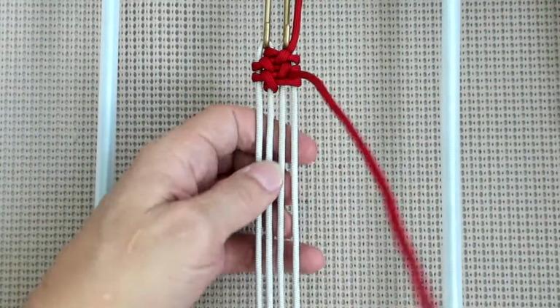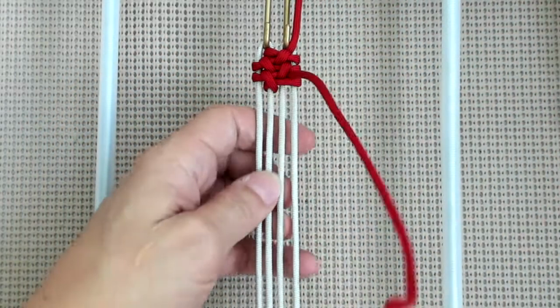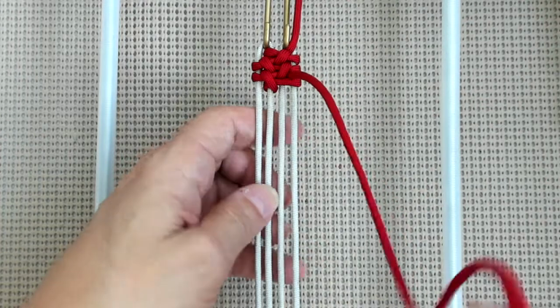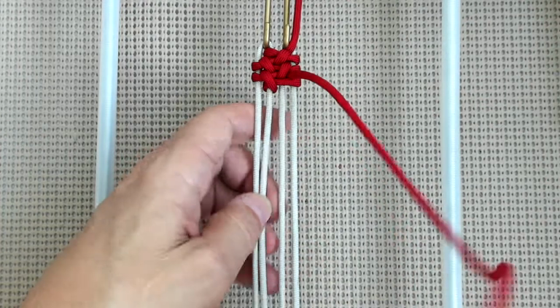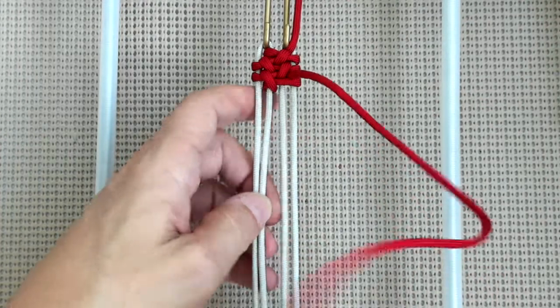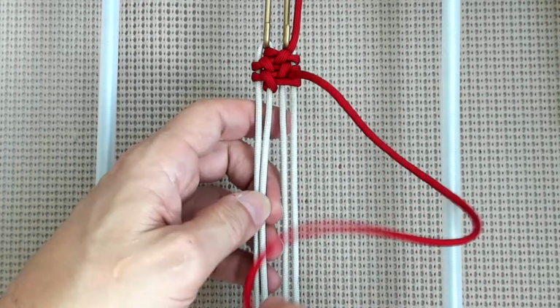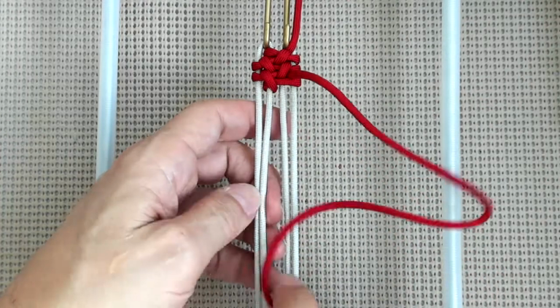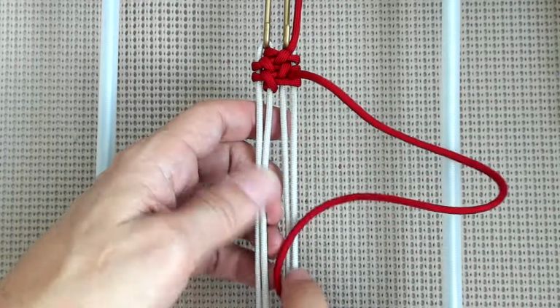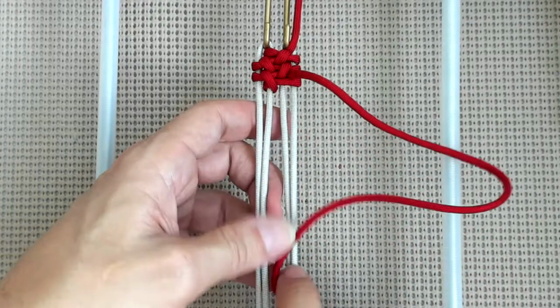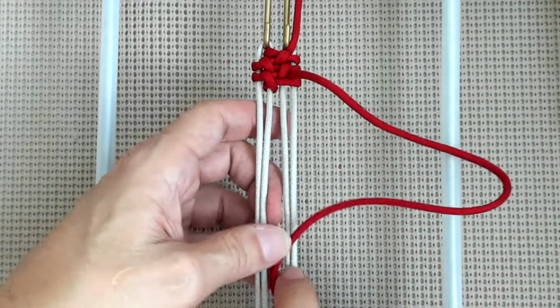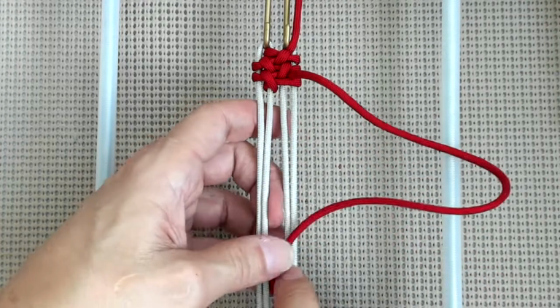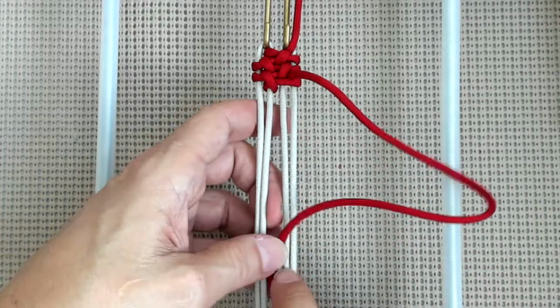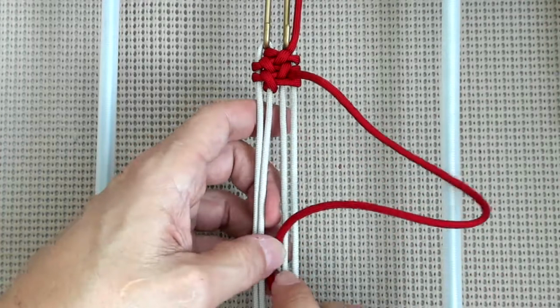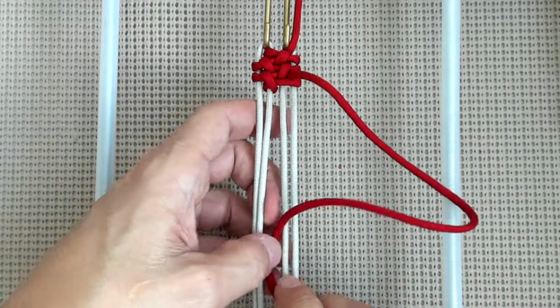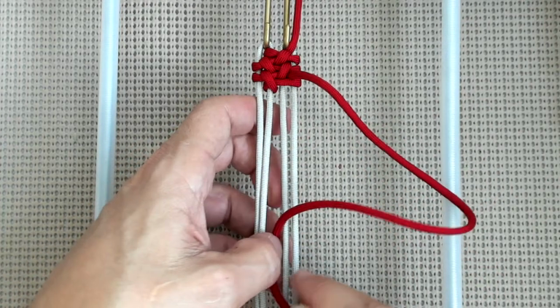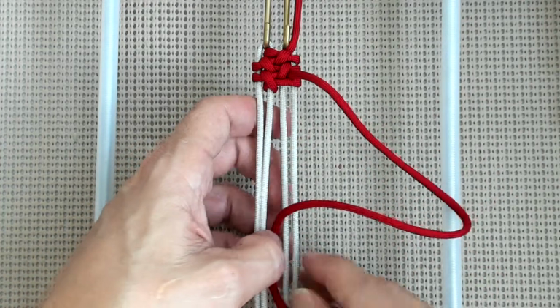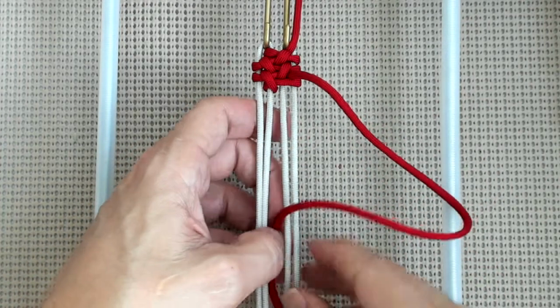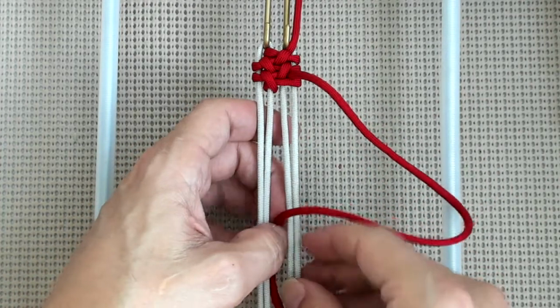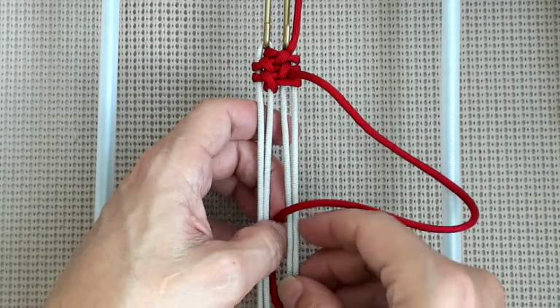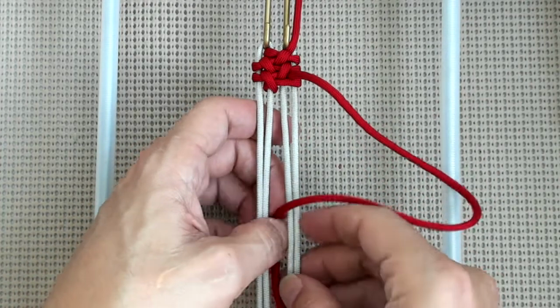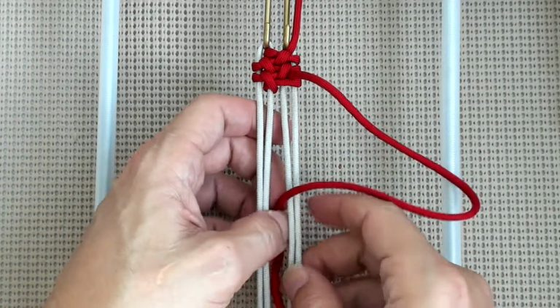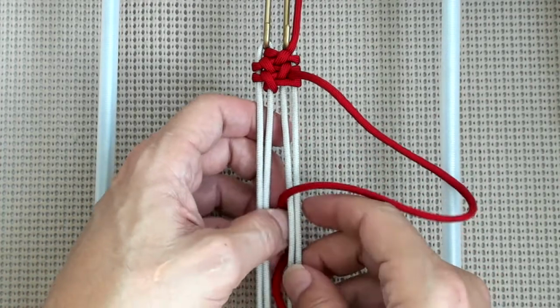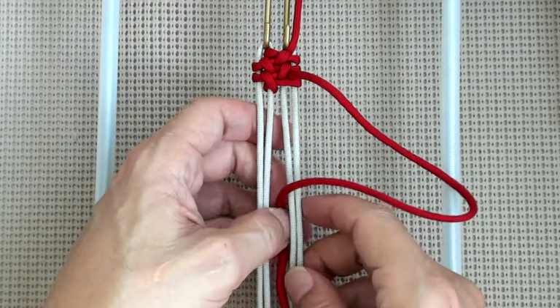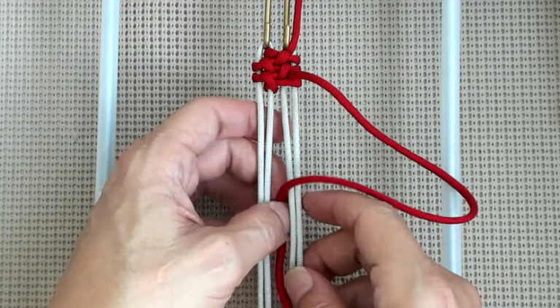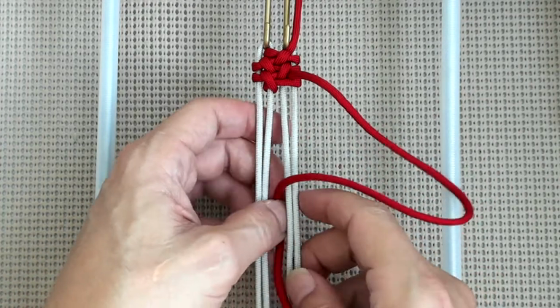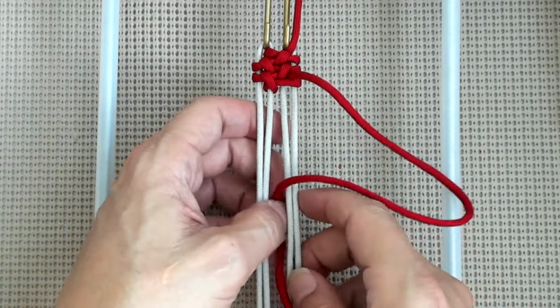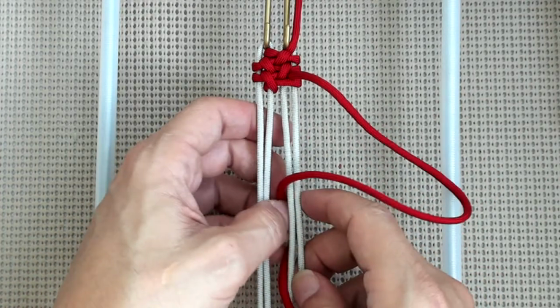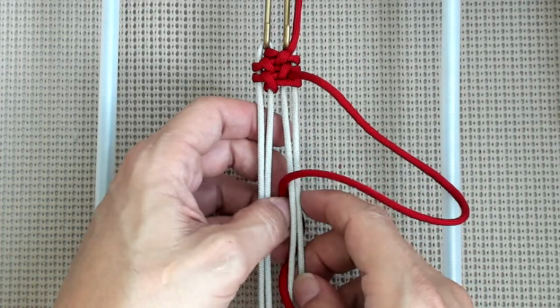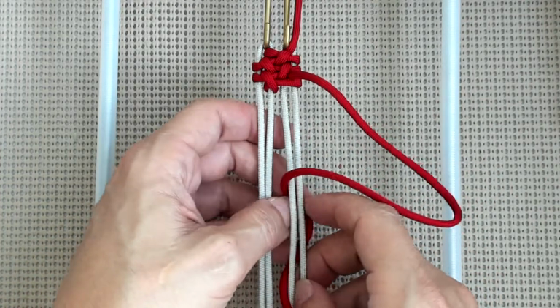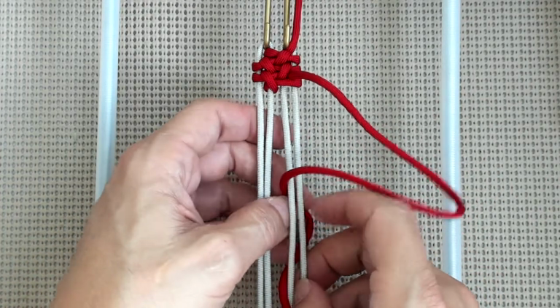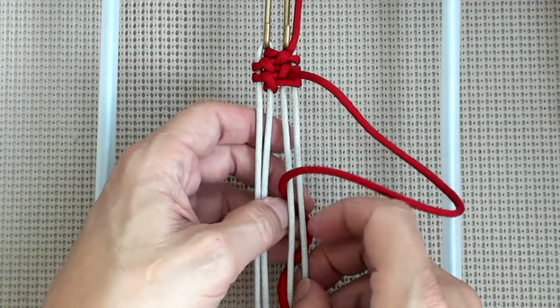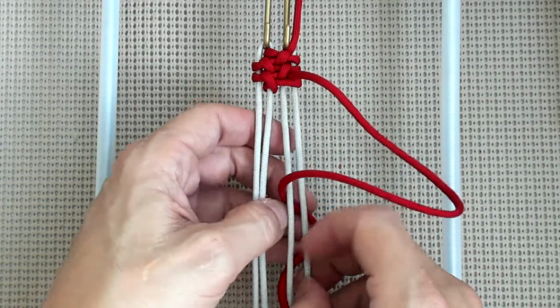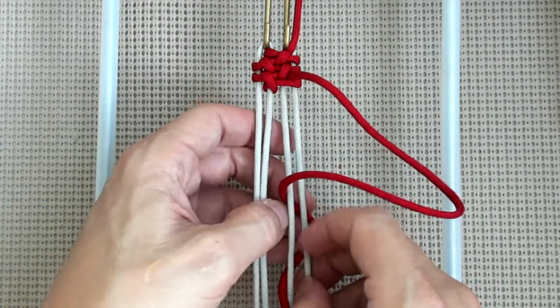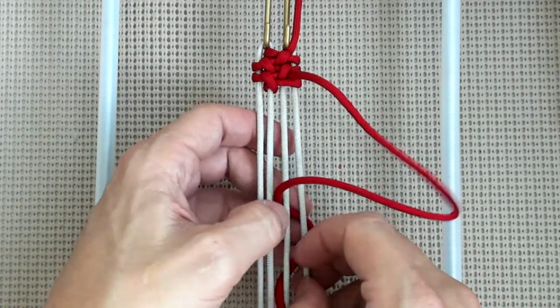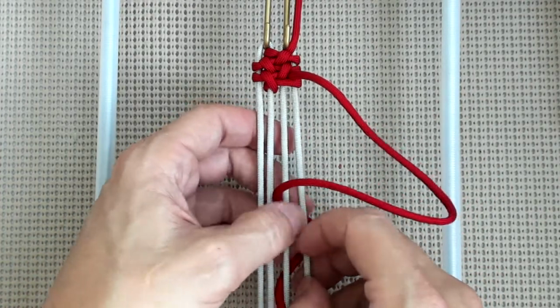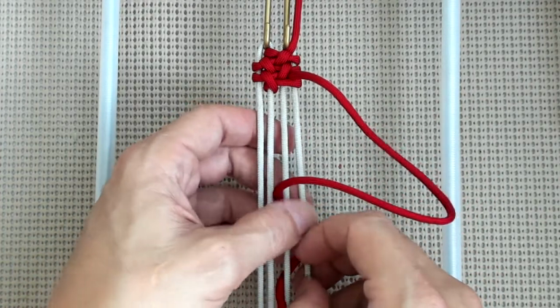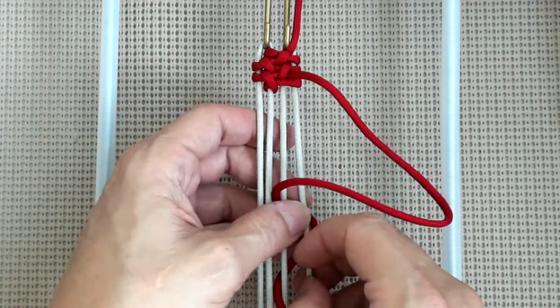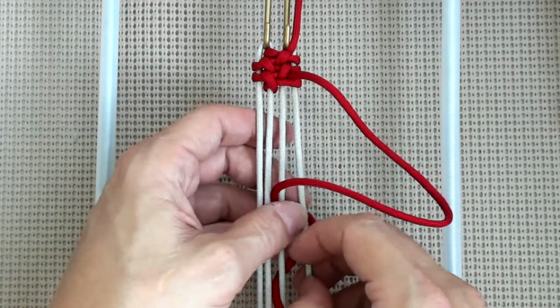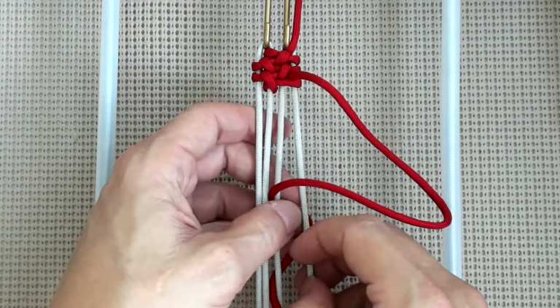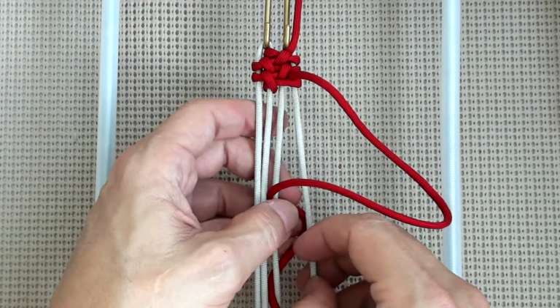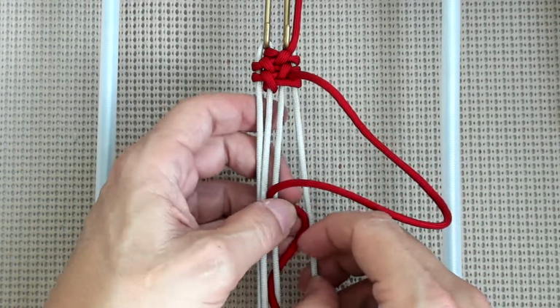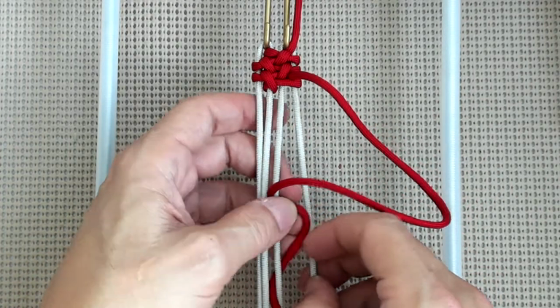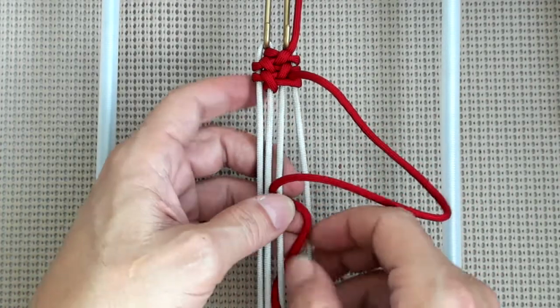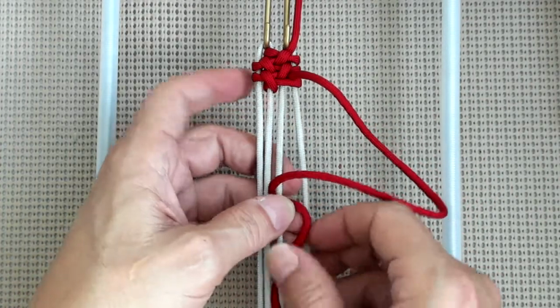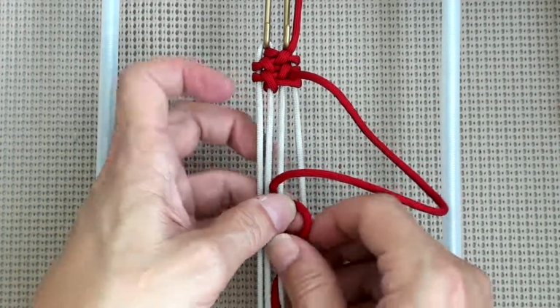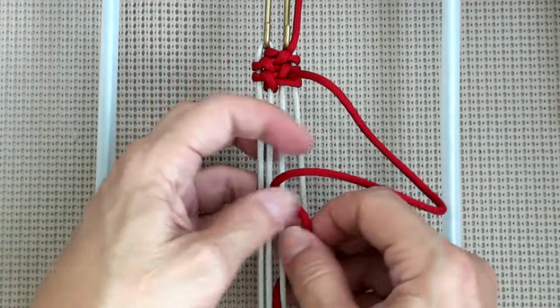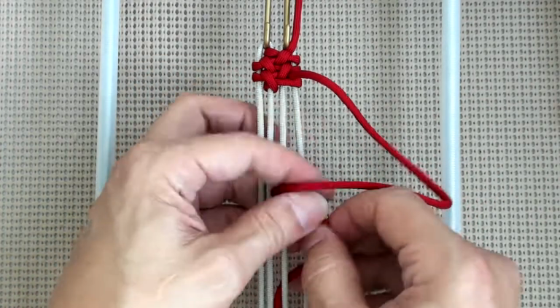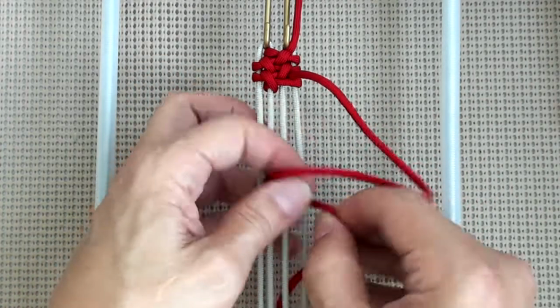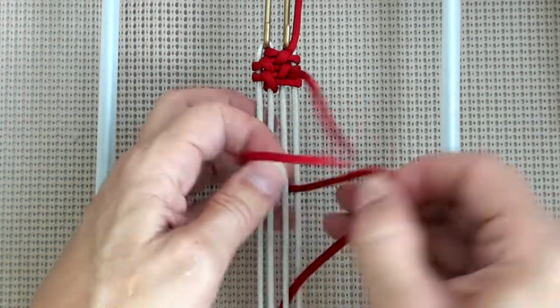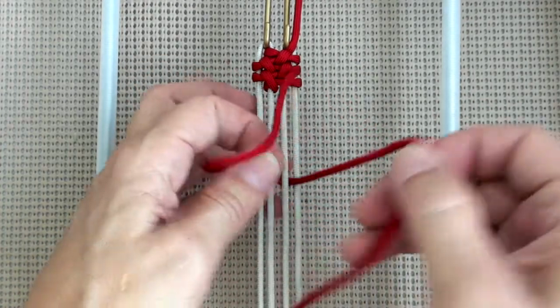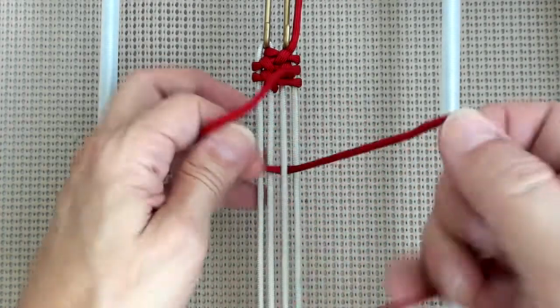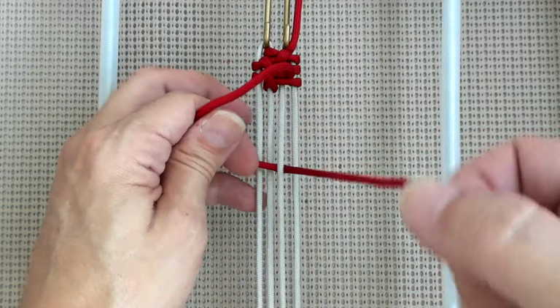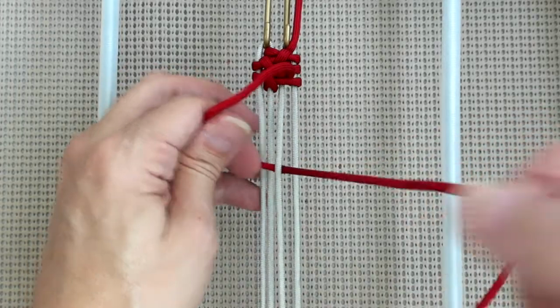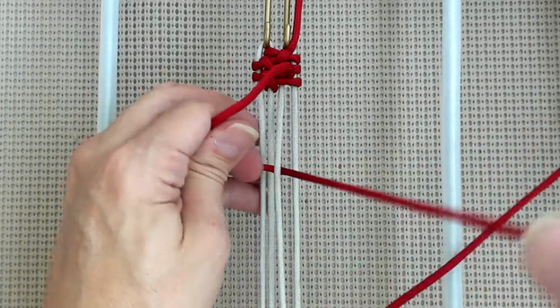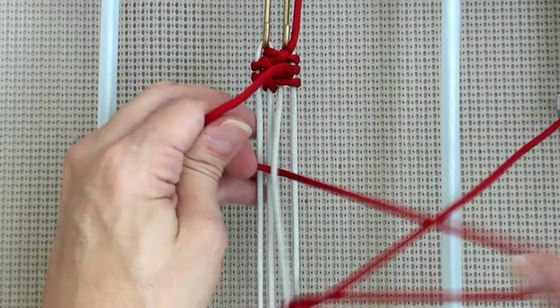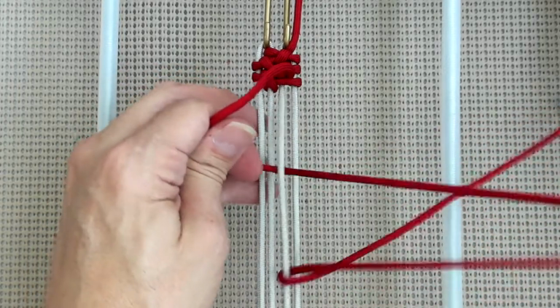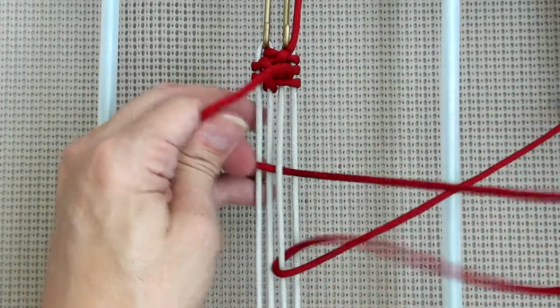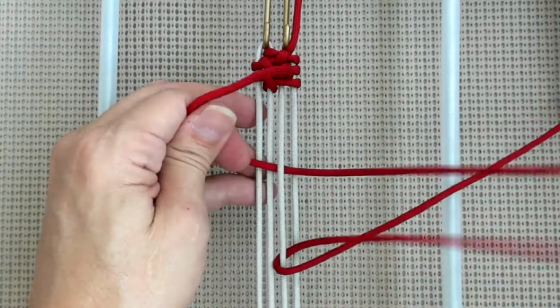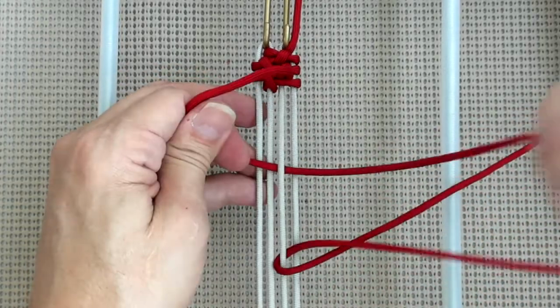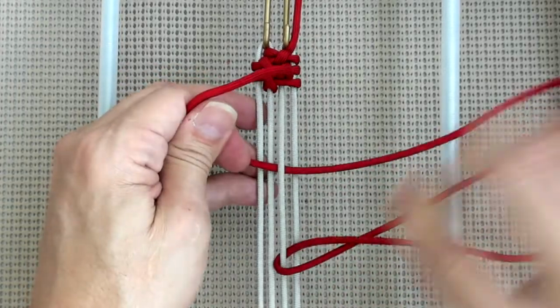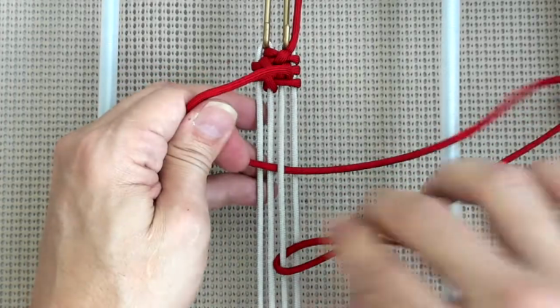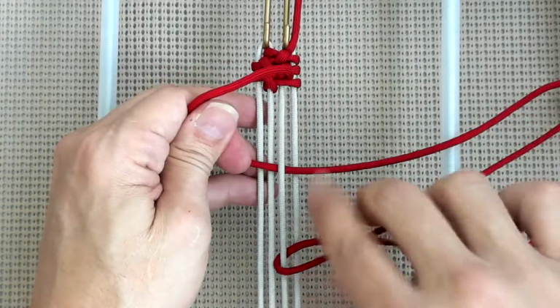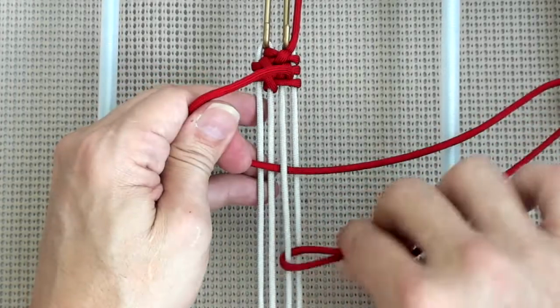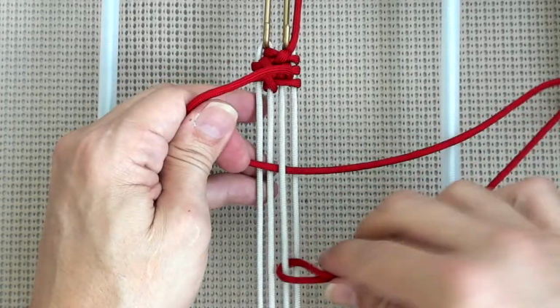Down through B, out through C, and through the loop.